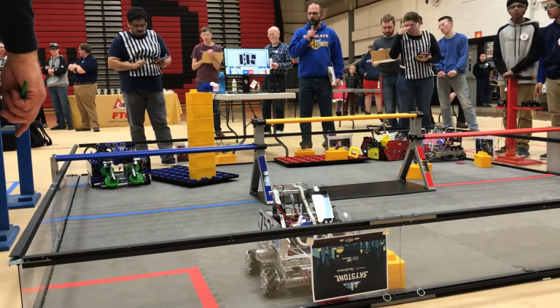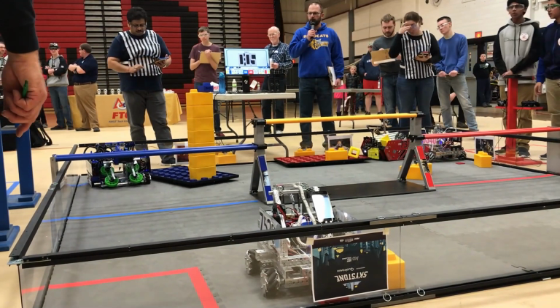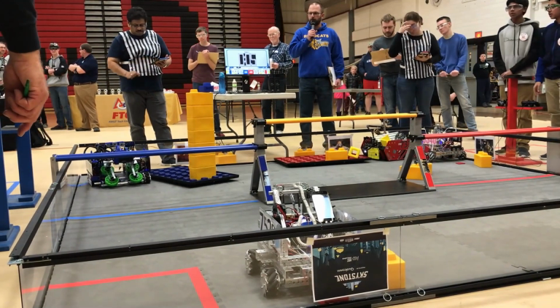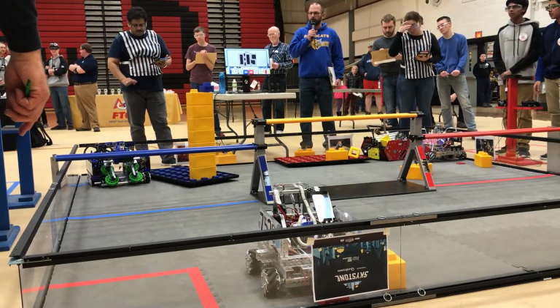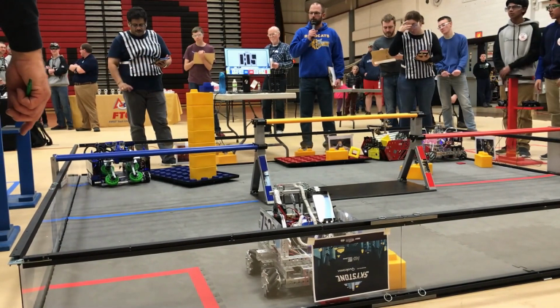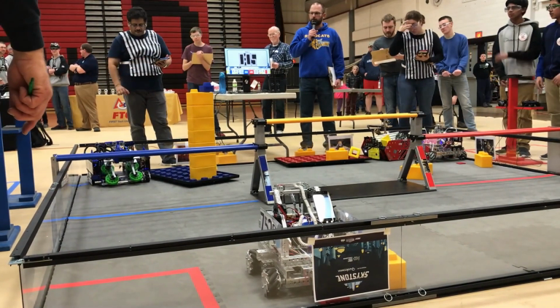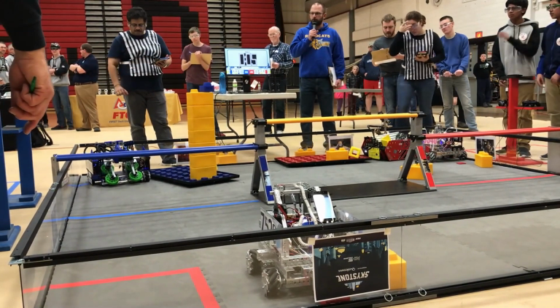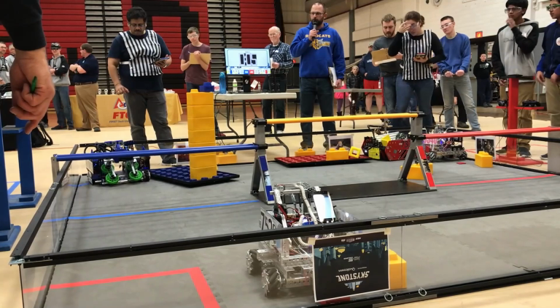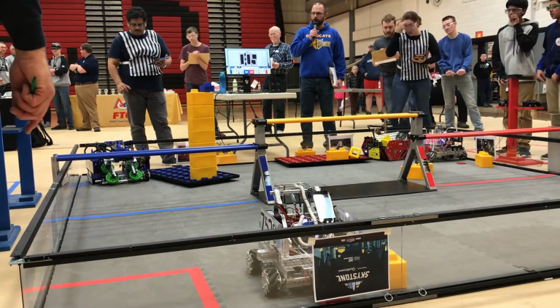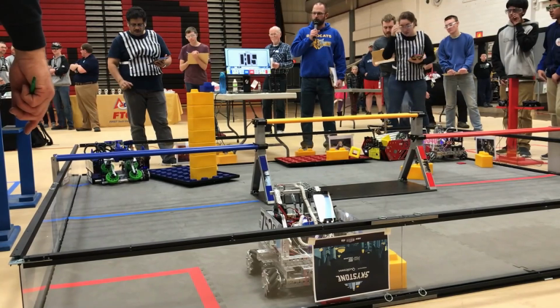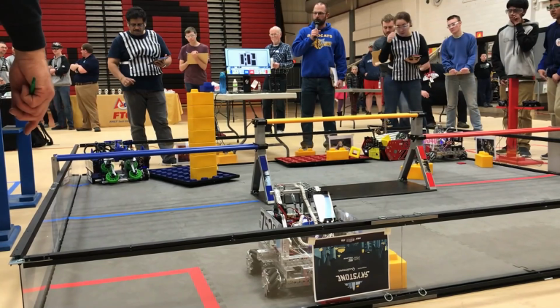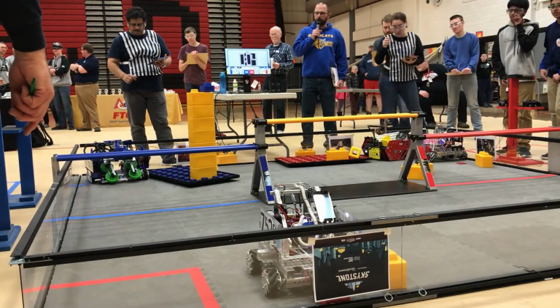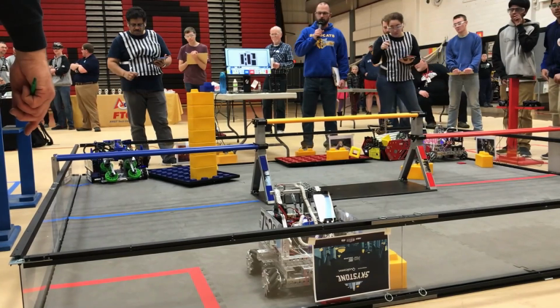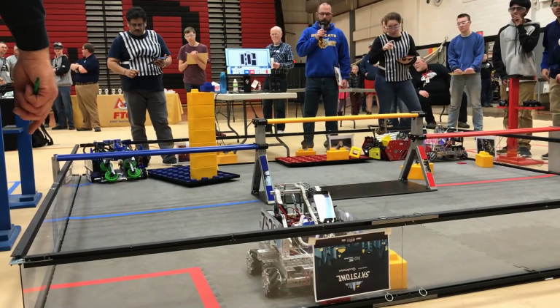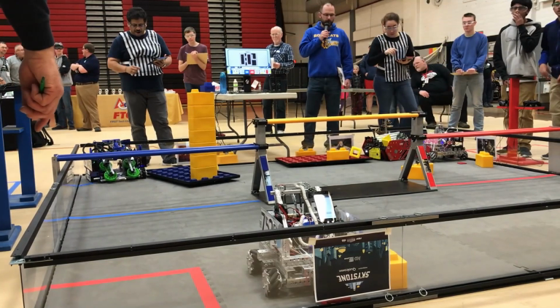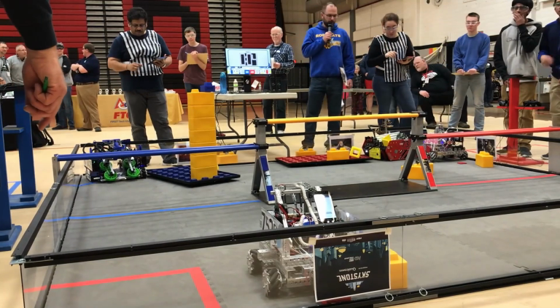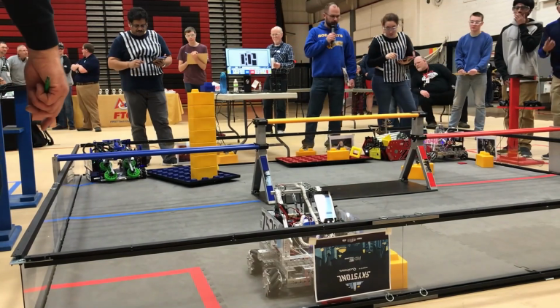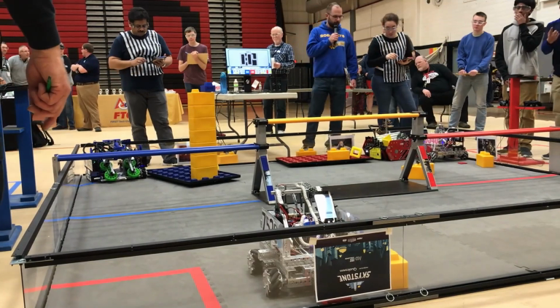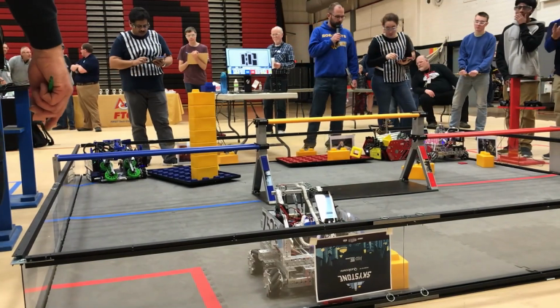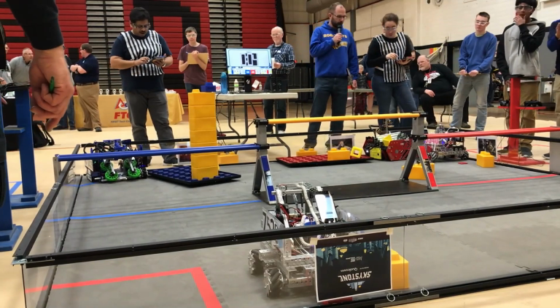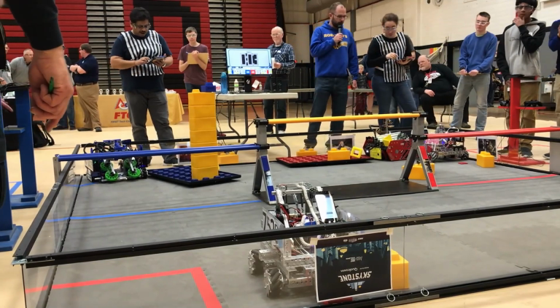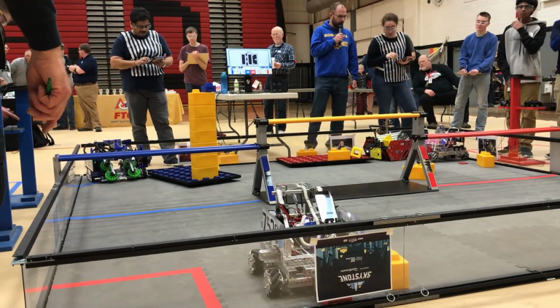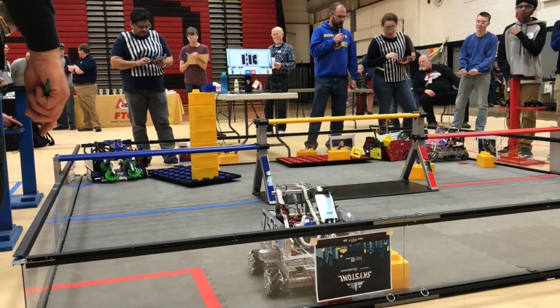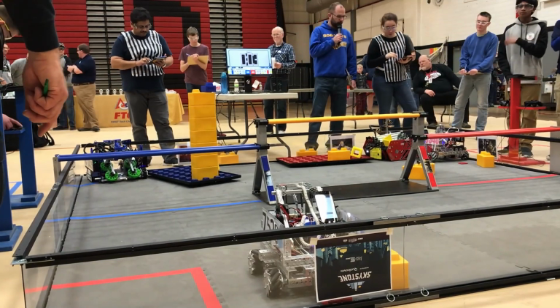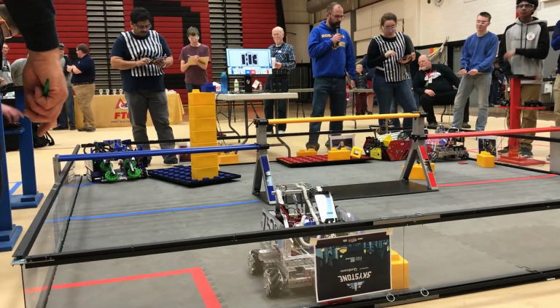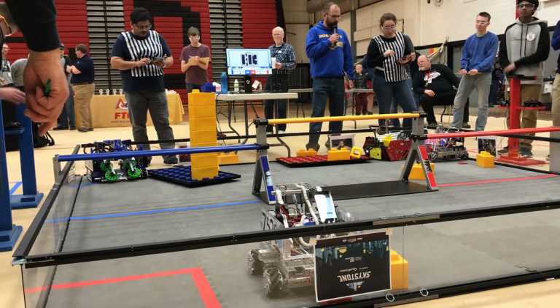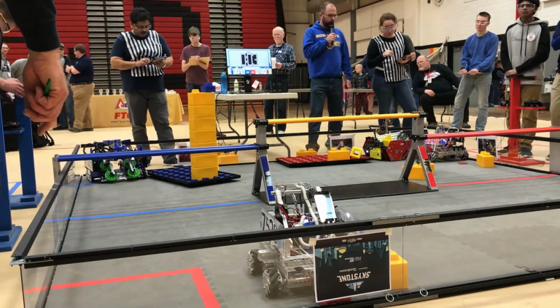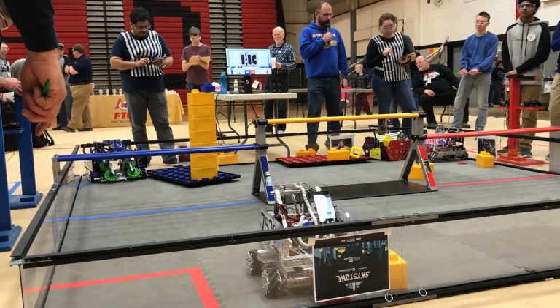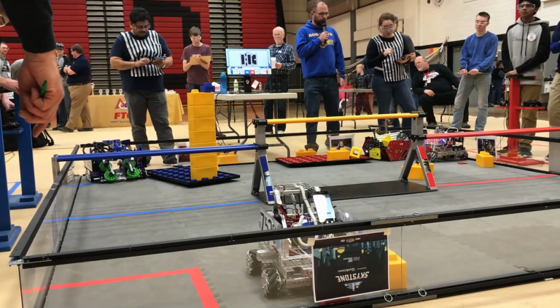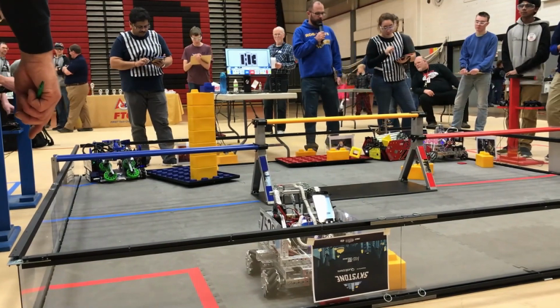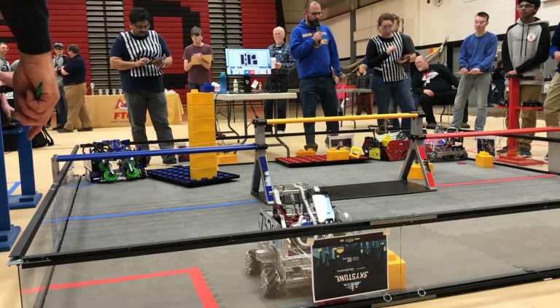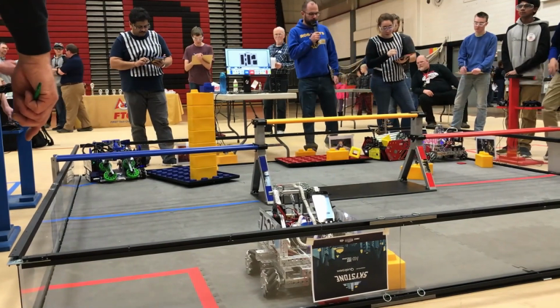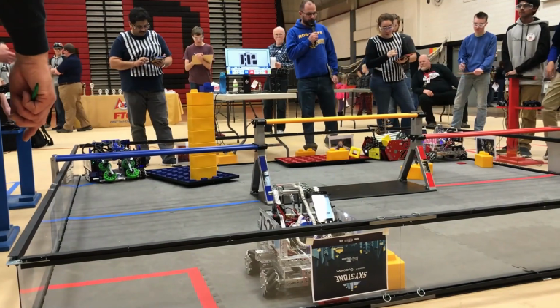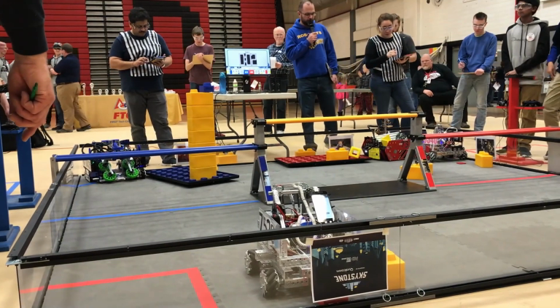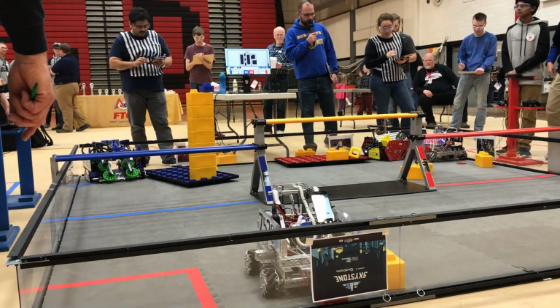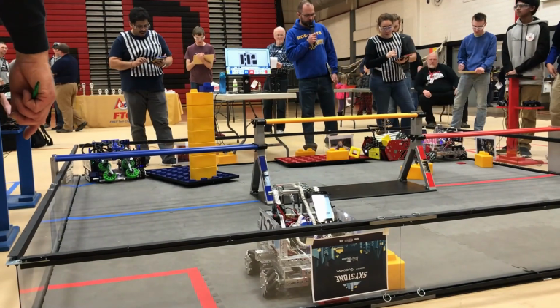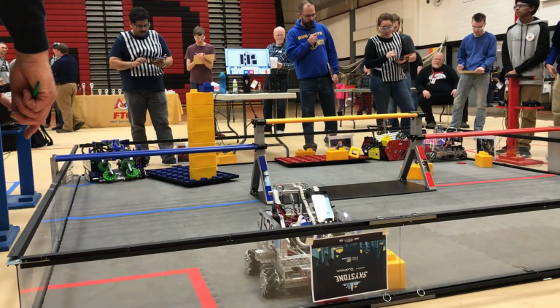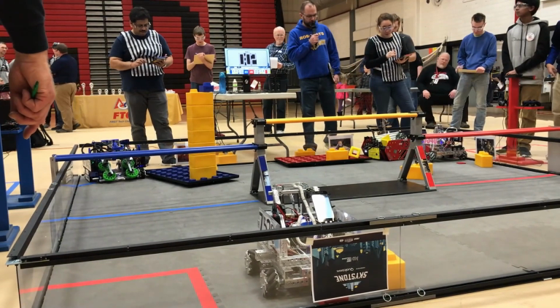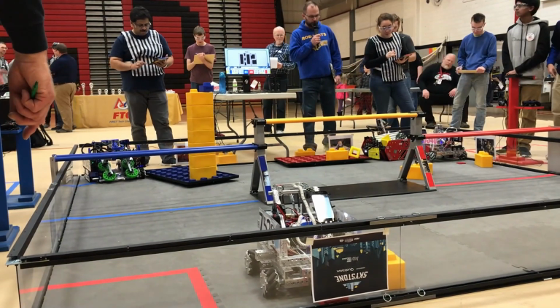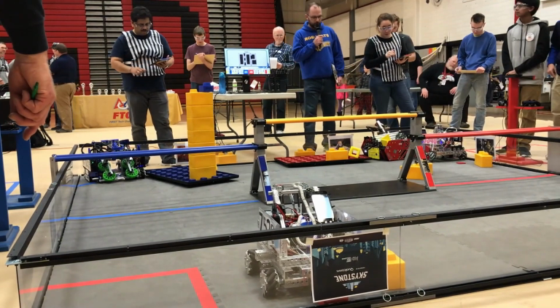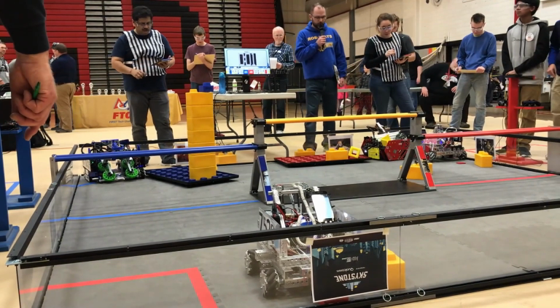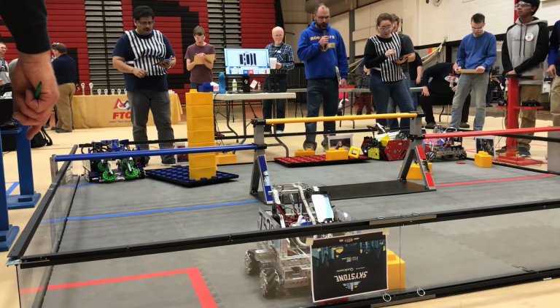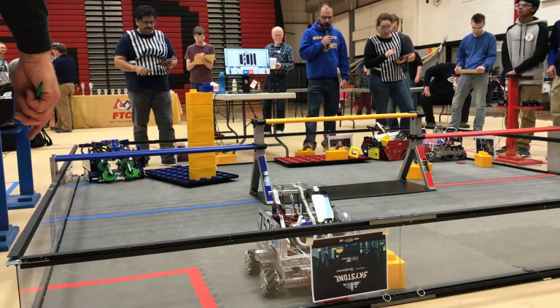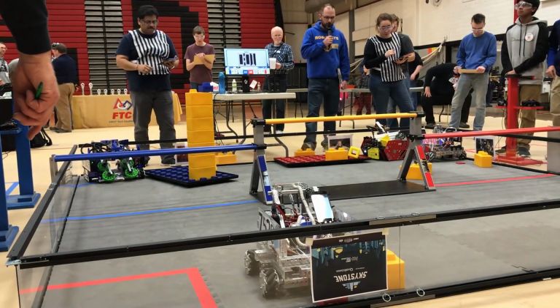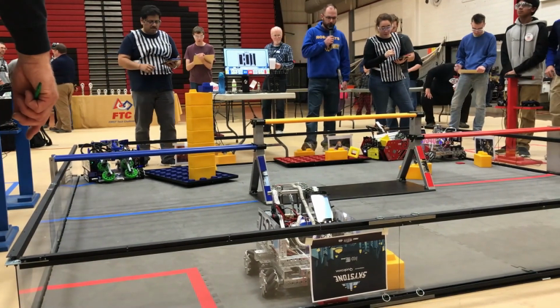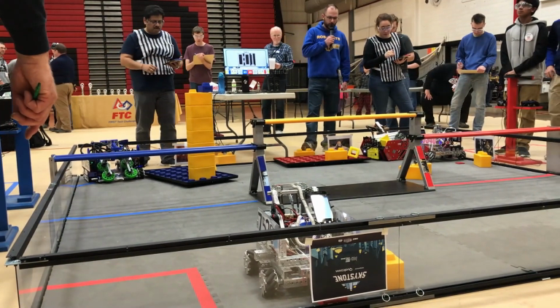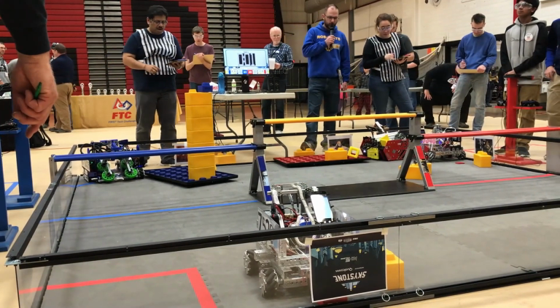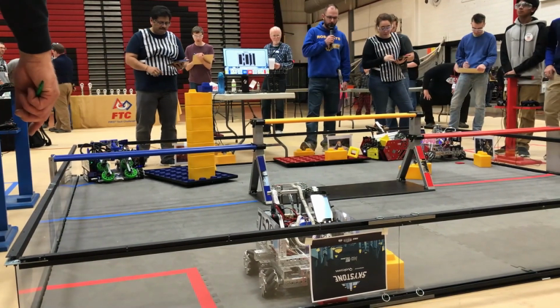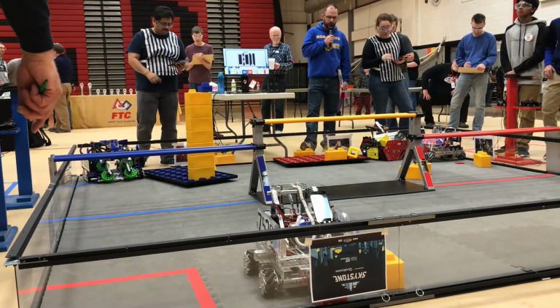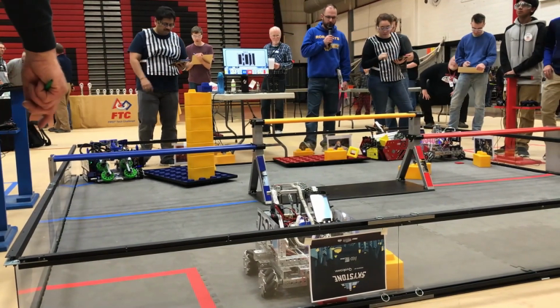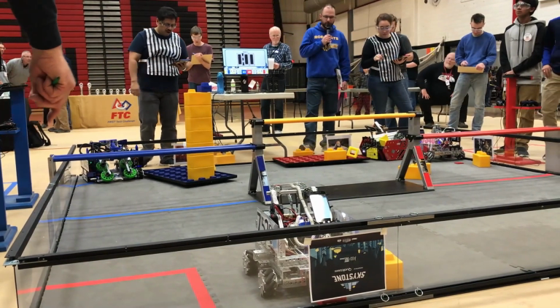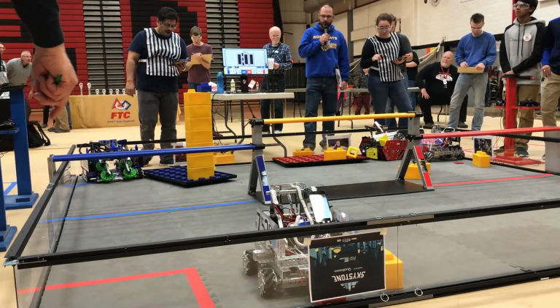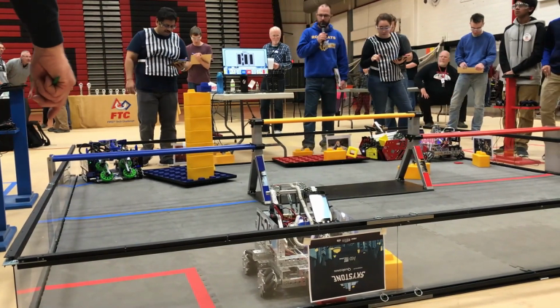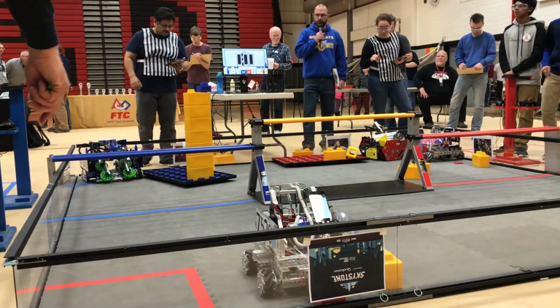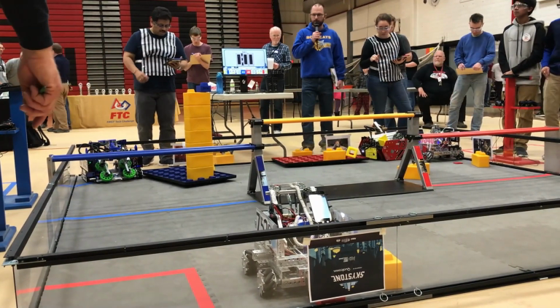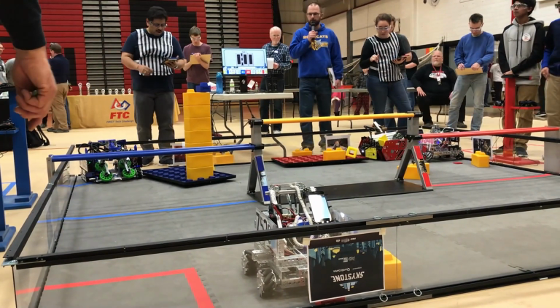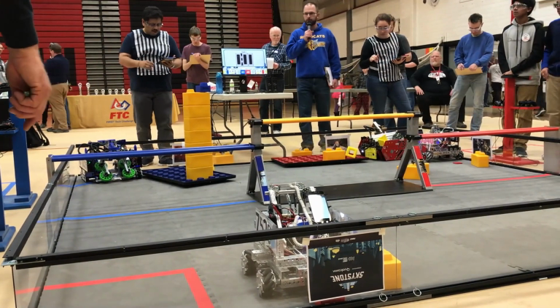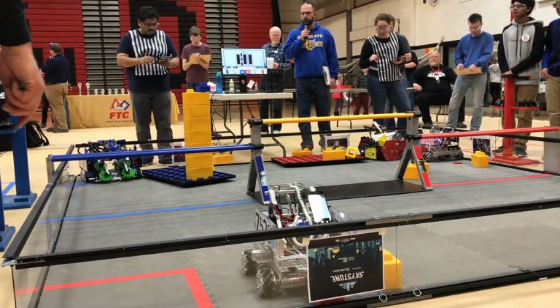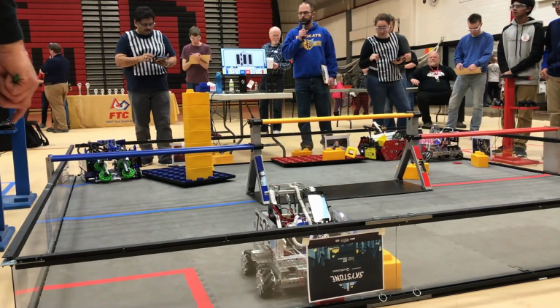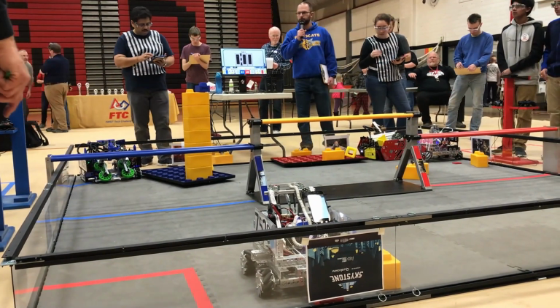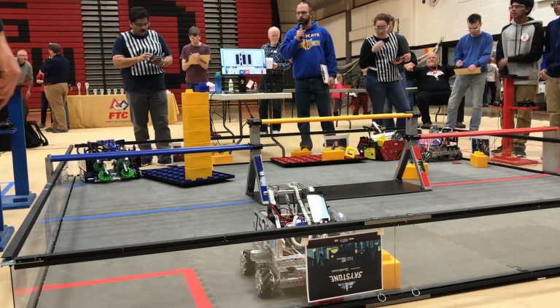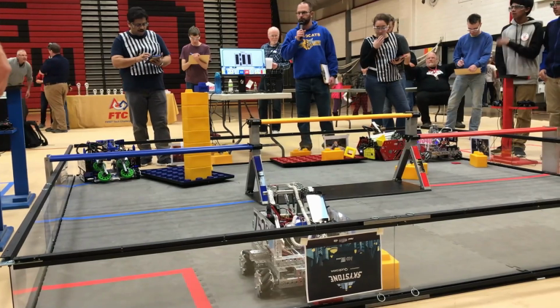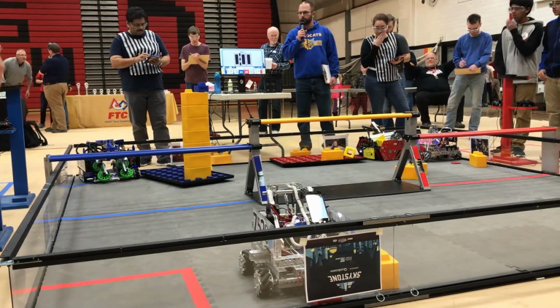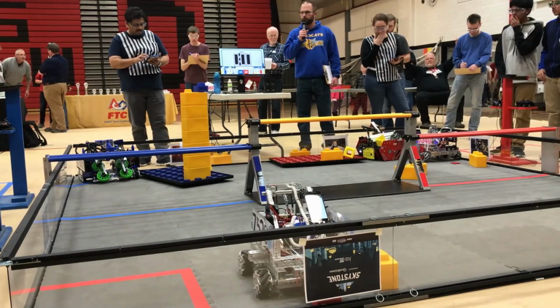And they are parked in the corner. We have both red alliance teams parked in the corner over here. More!